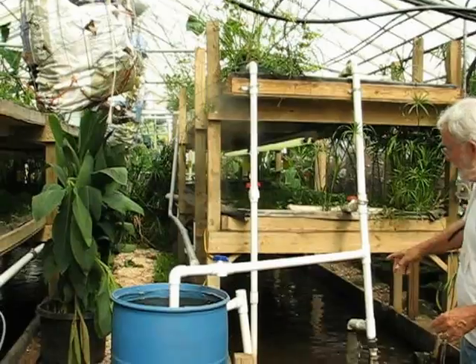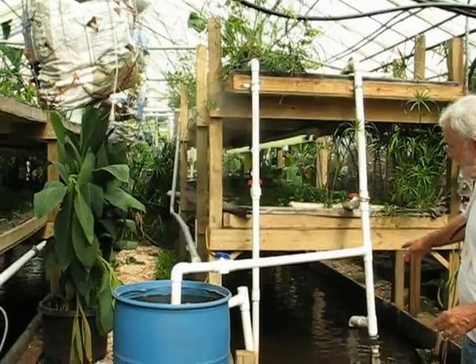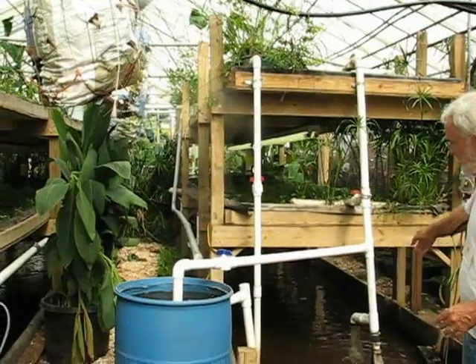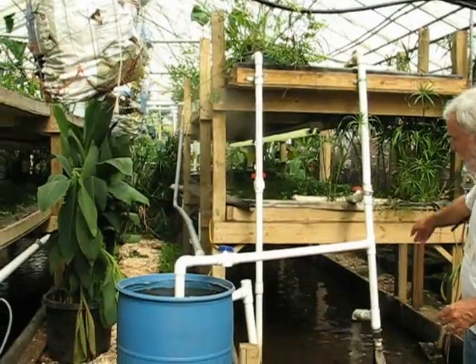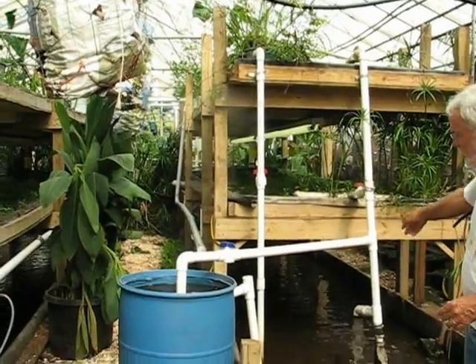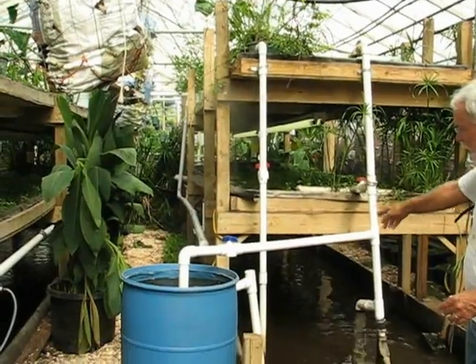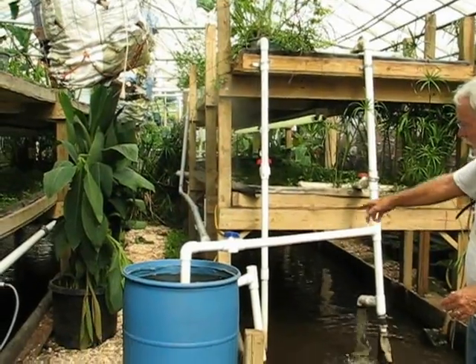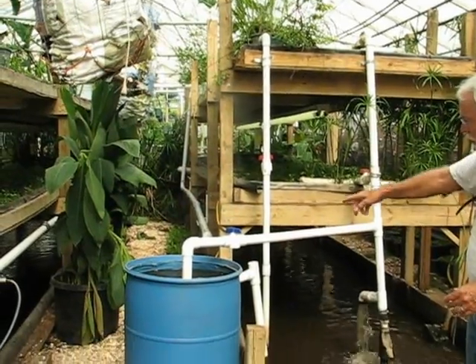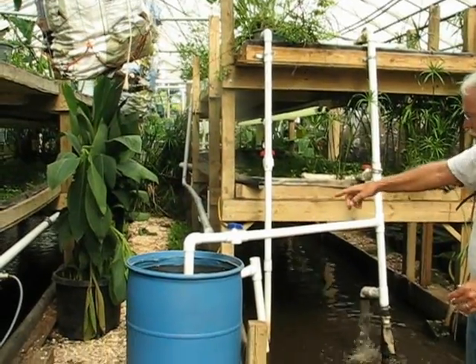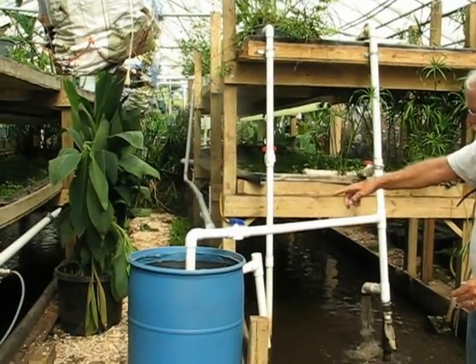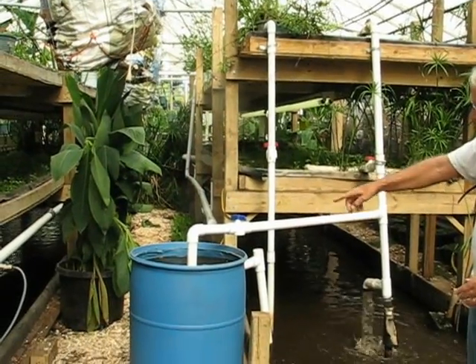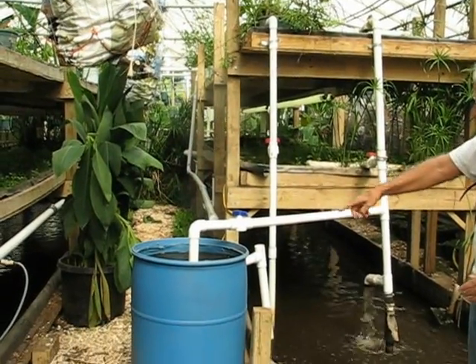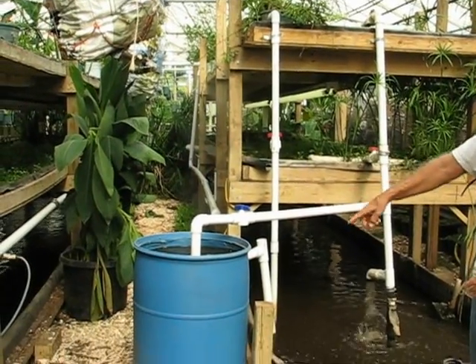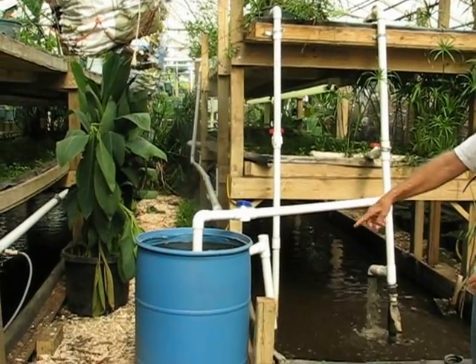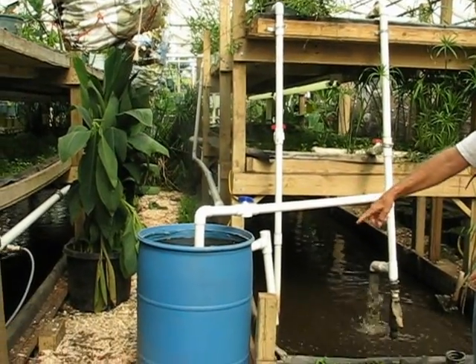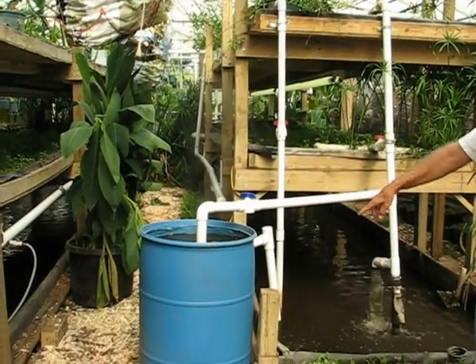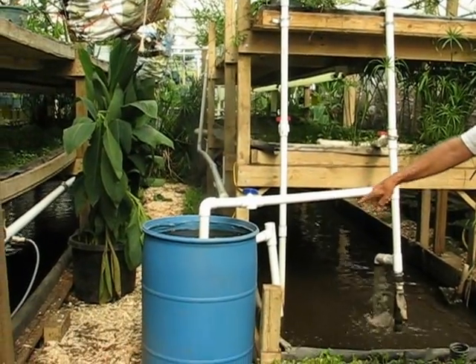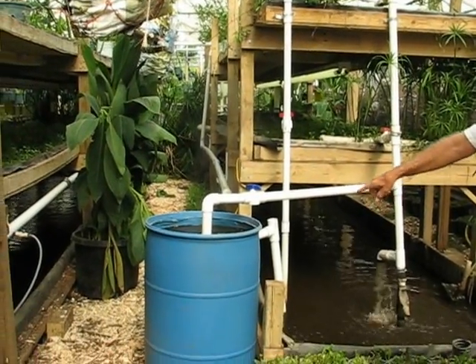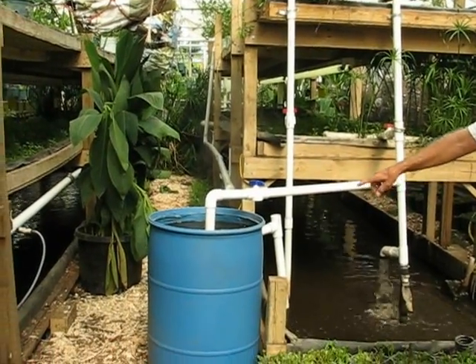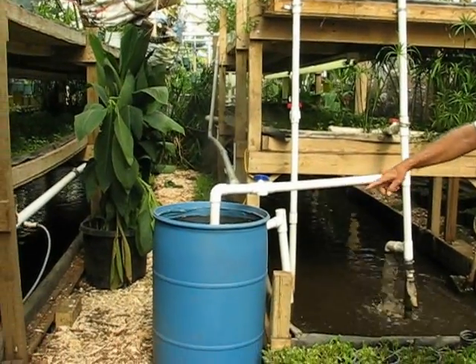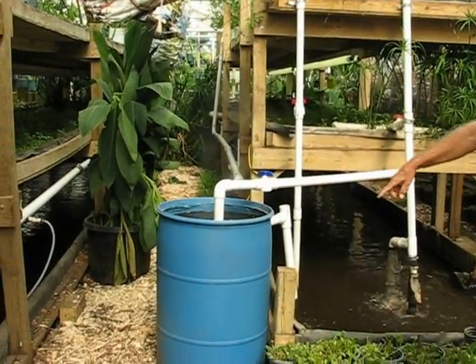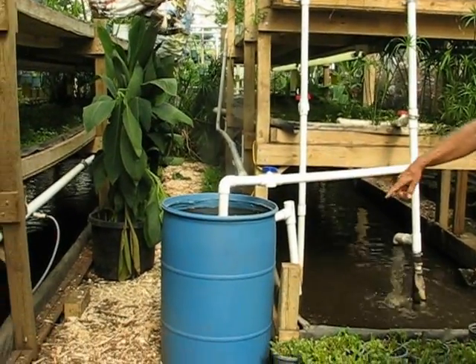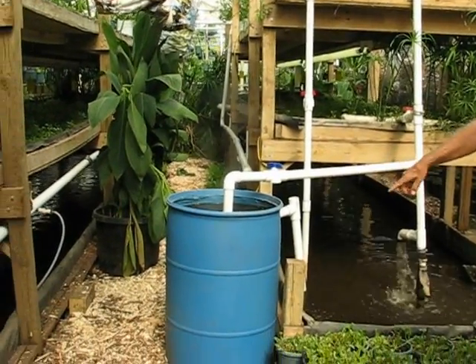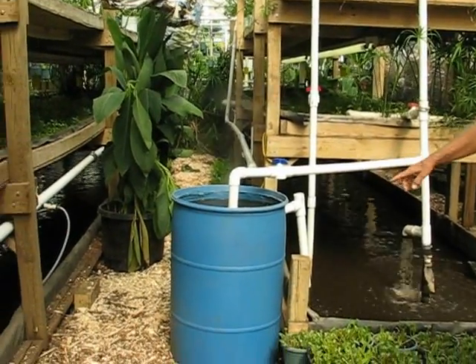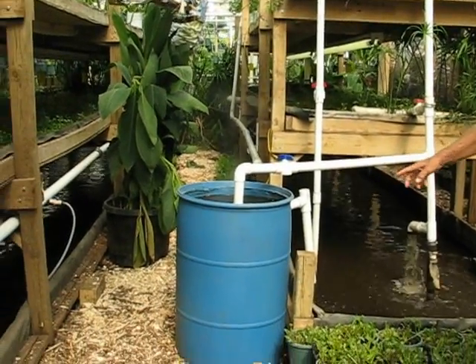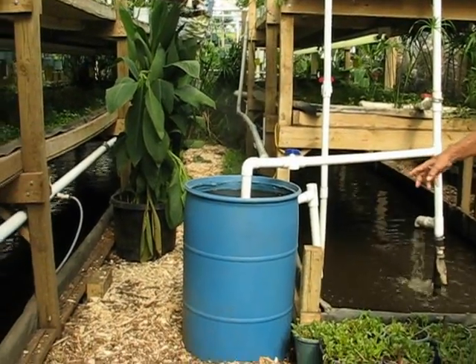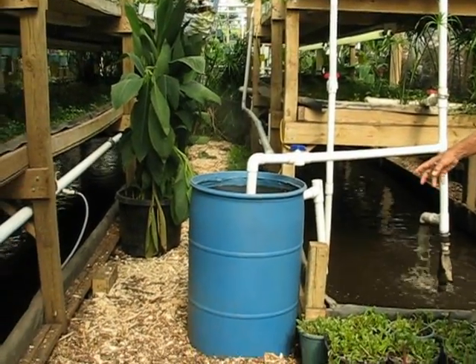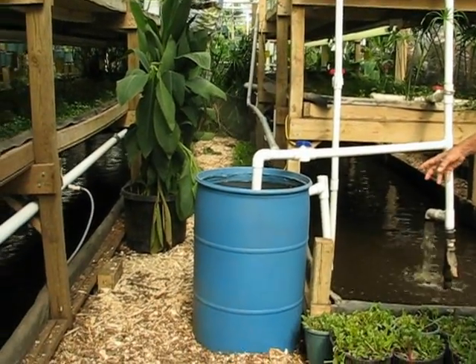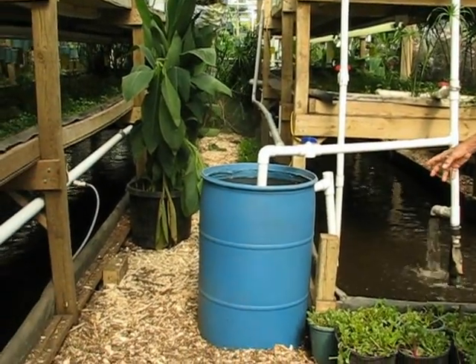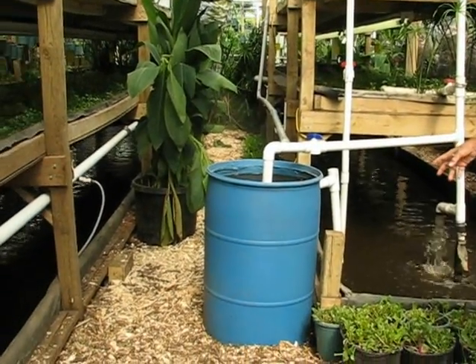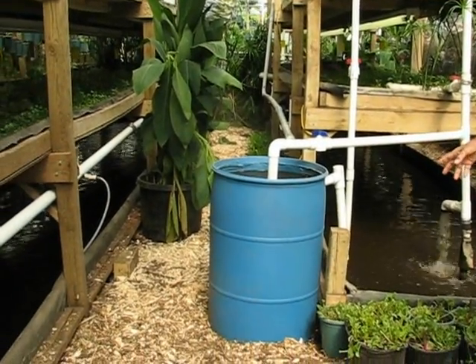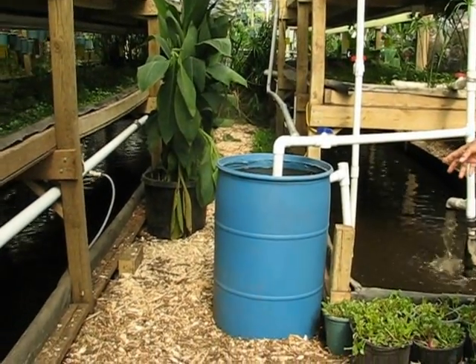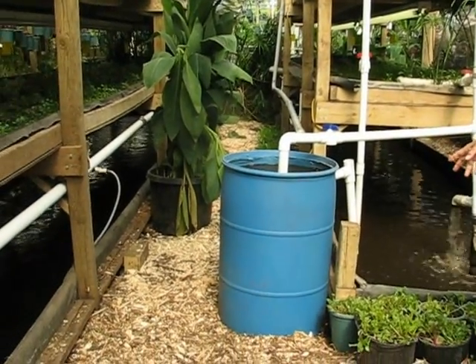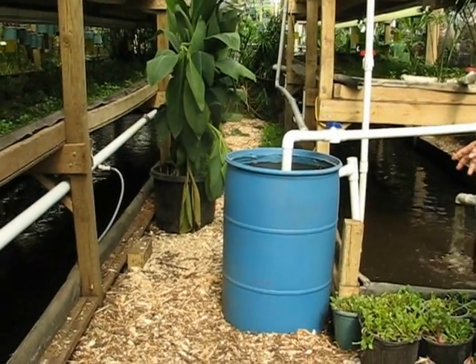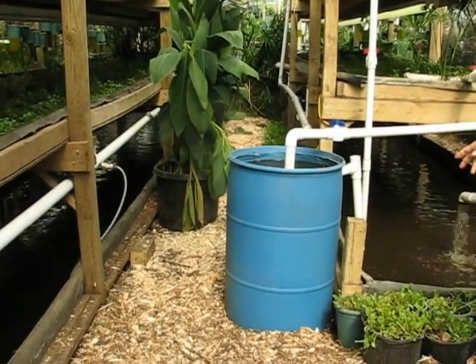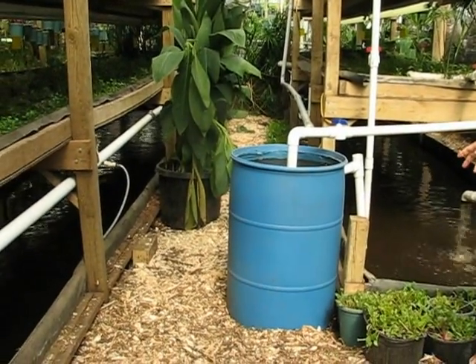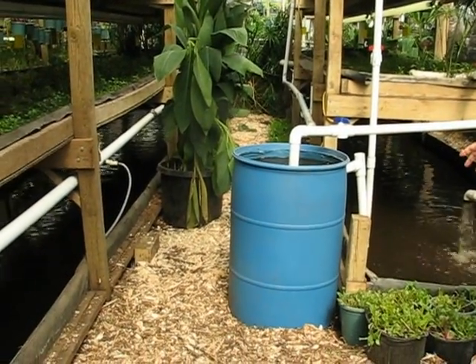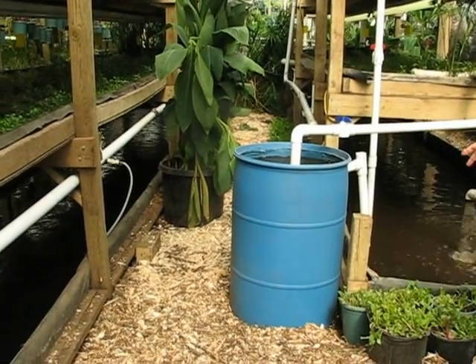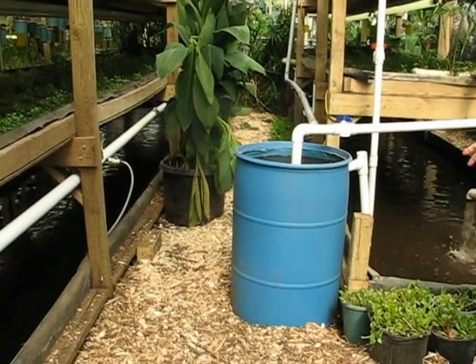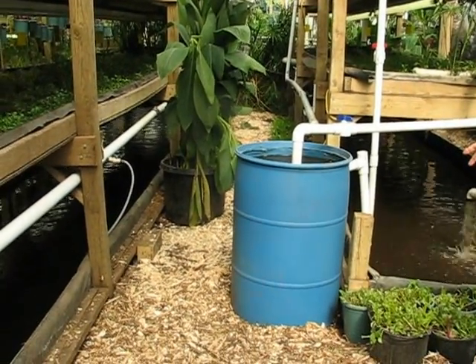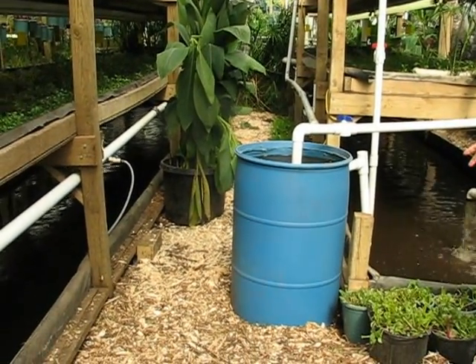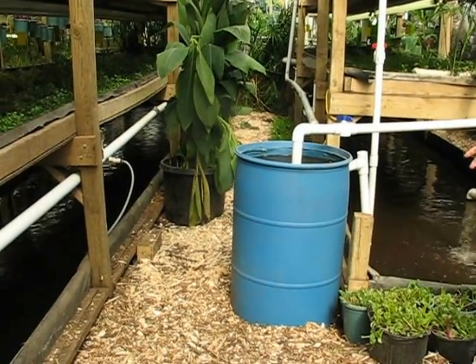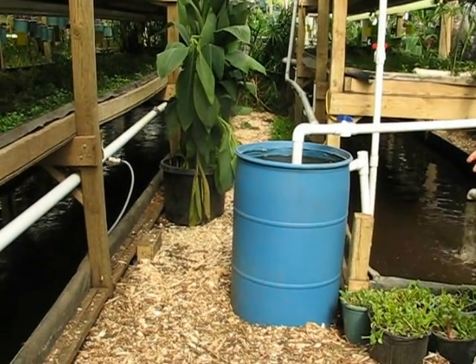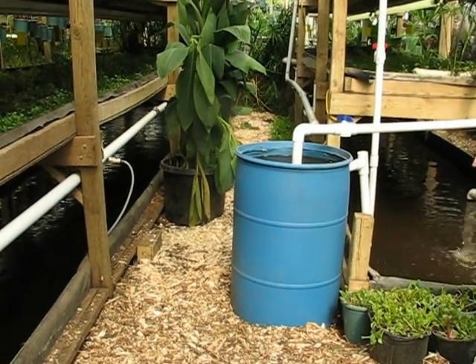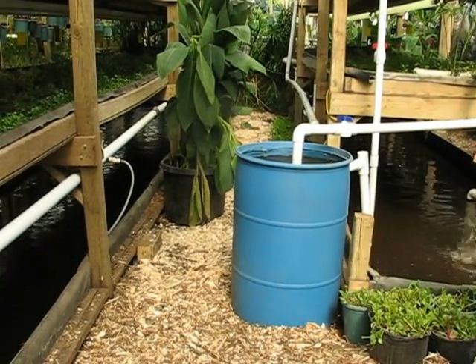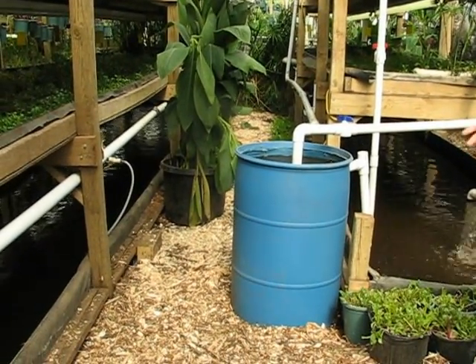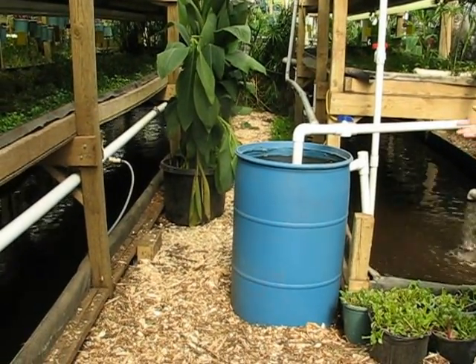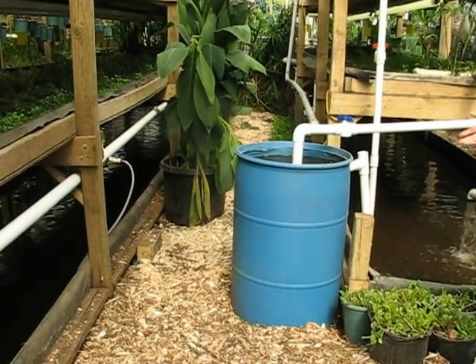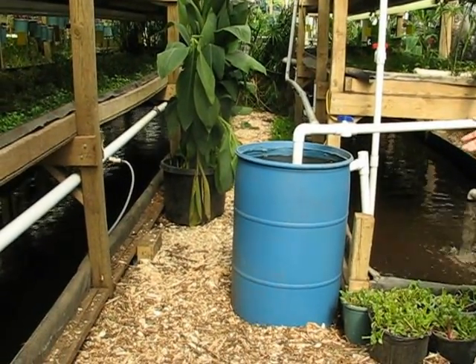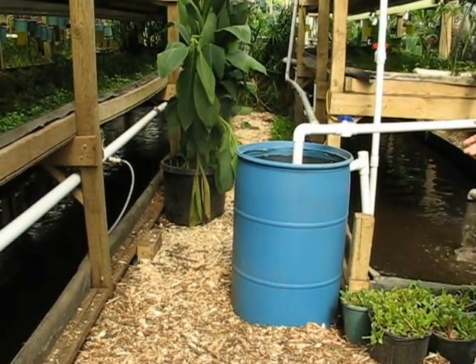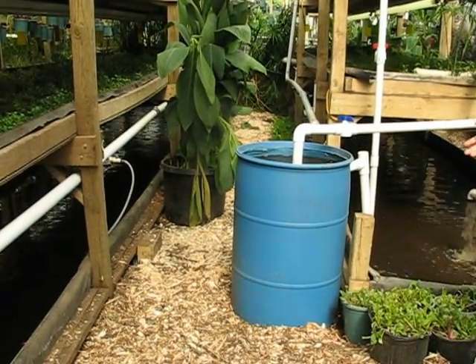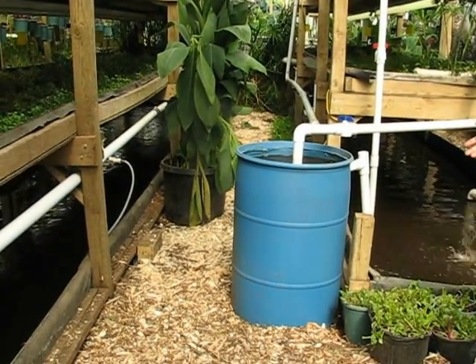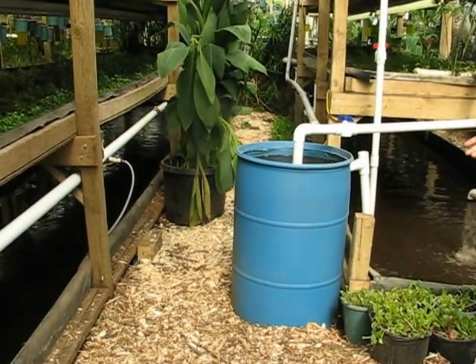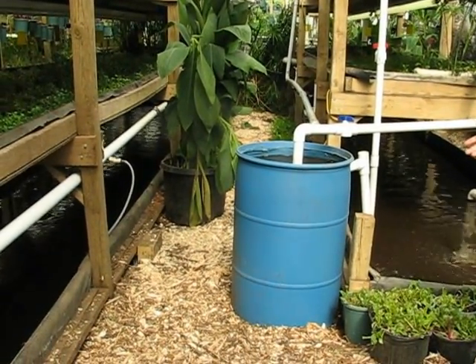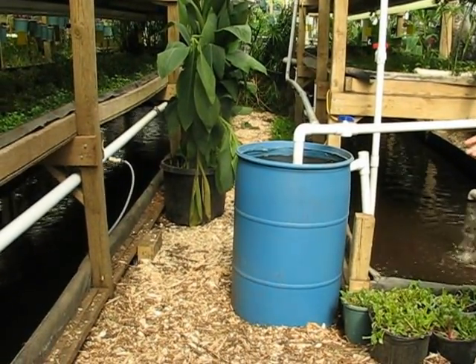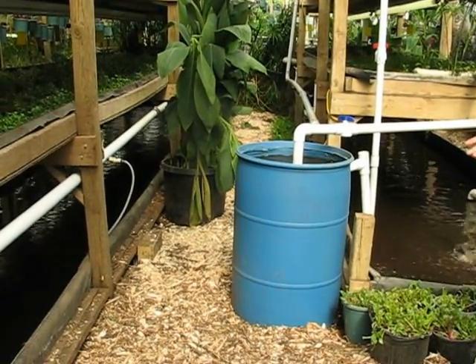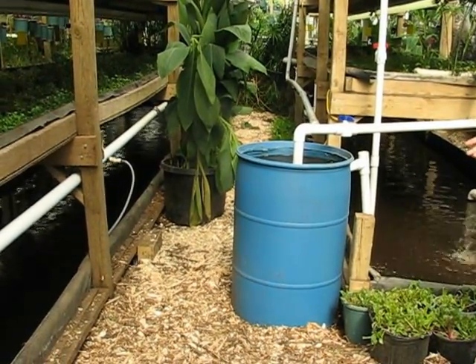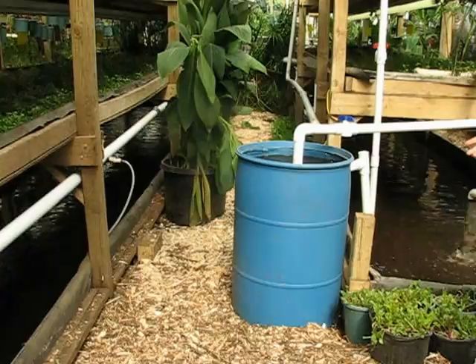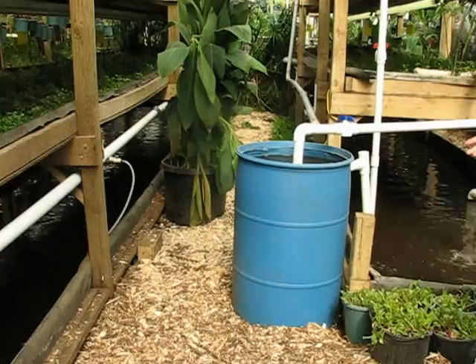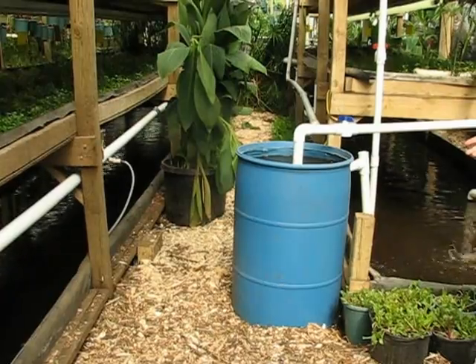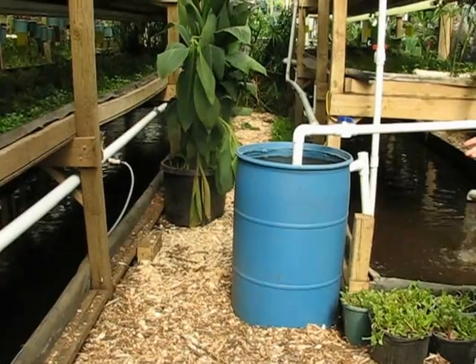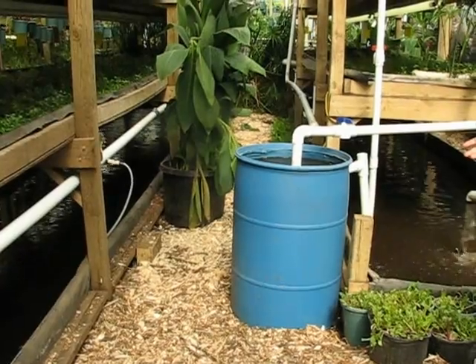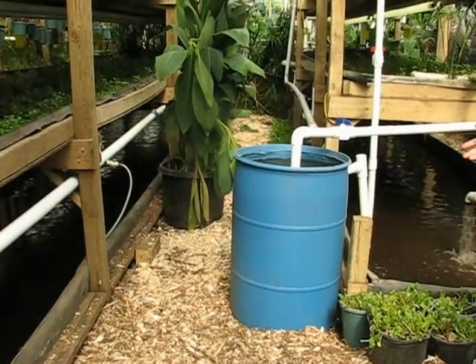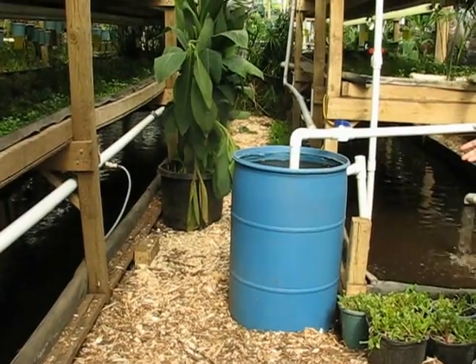This also goes to a sand filter here. This is an upflow sand filter that harbors the bacteria that purify the water.